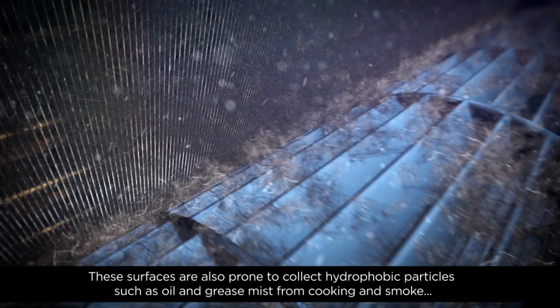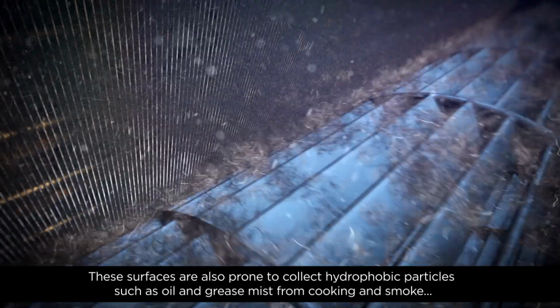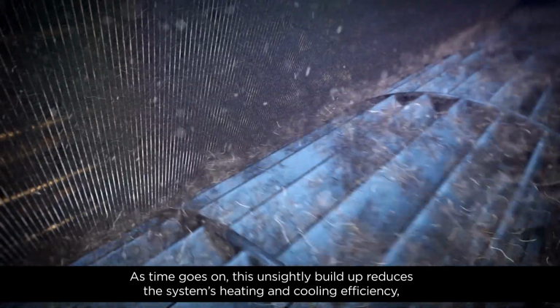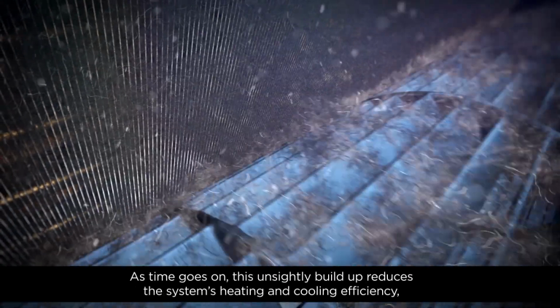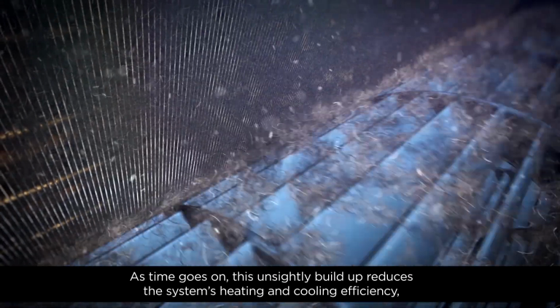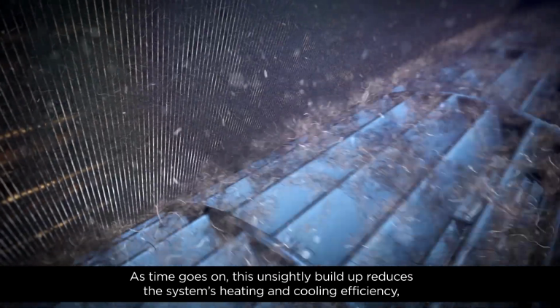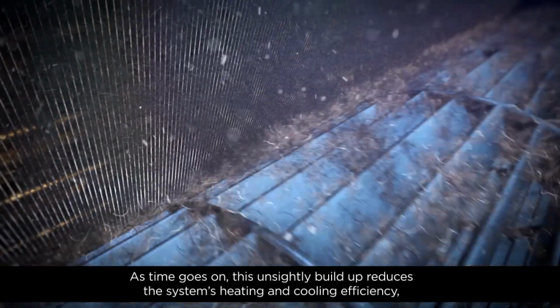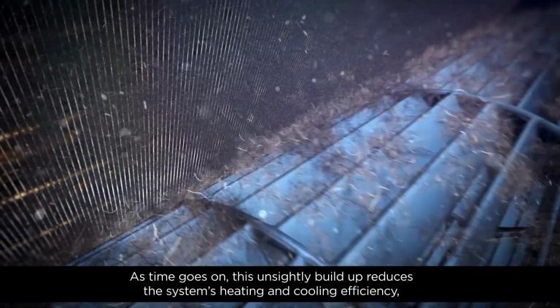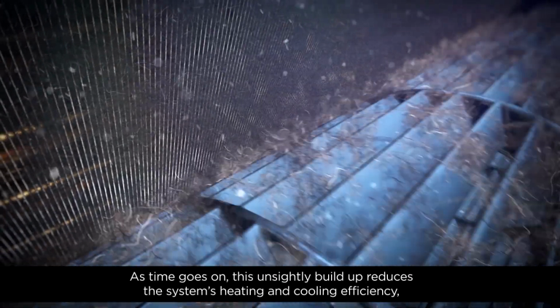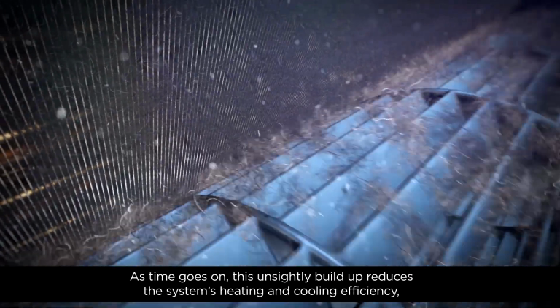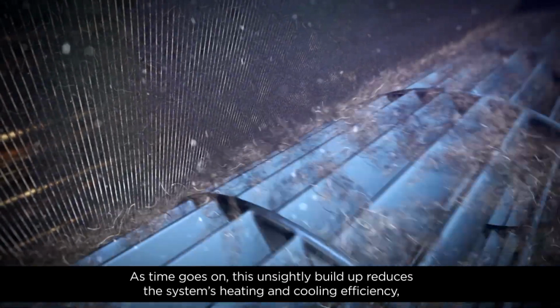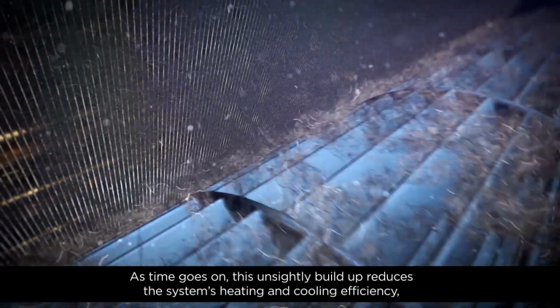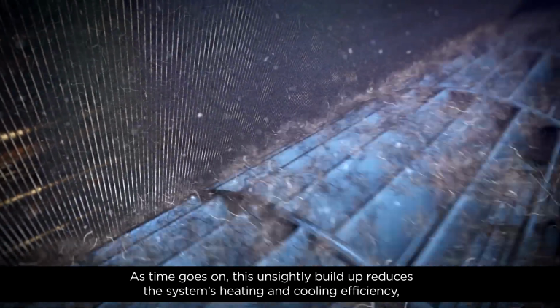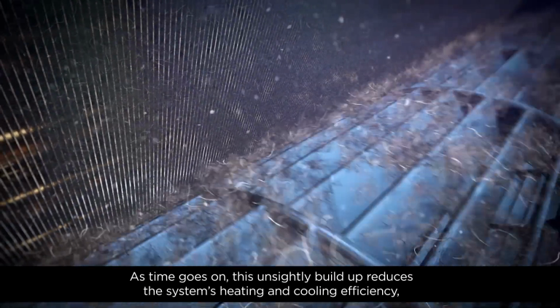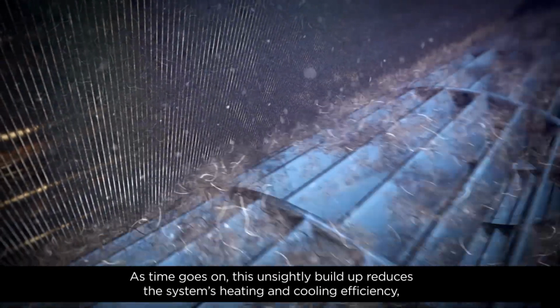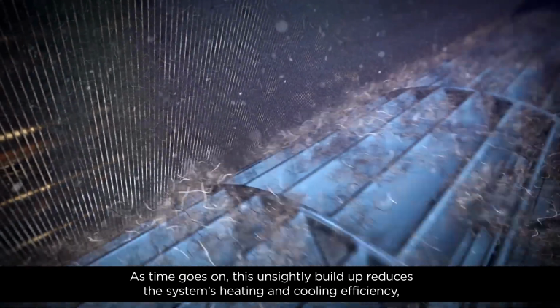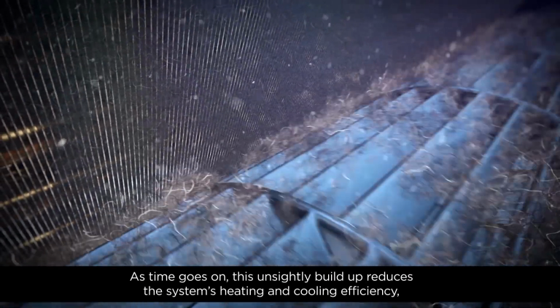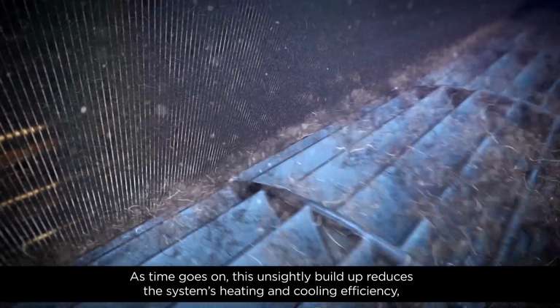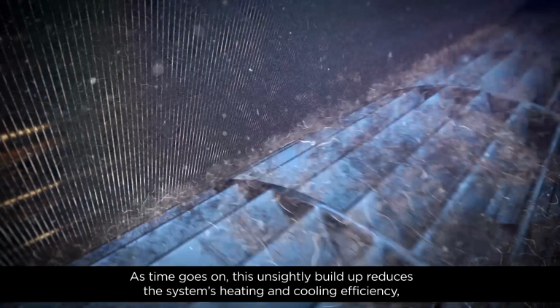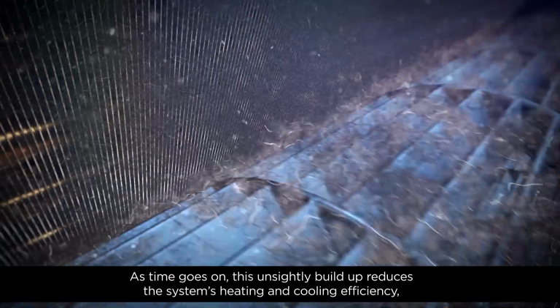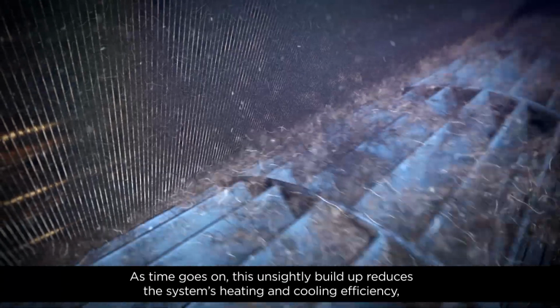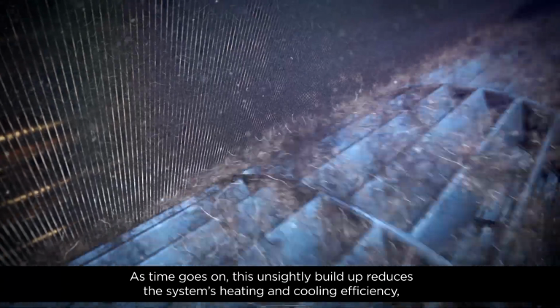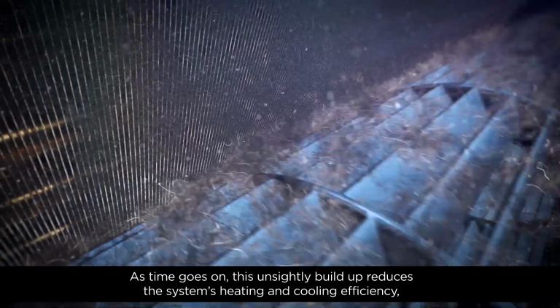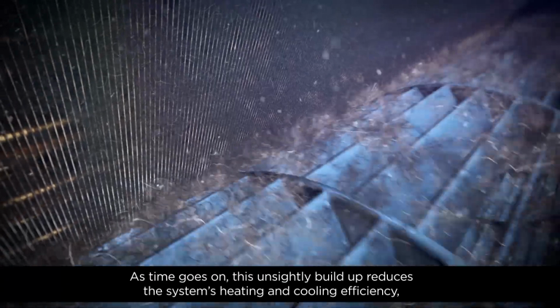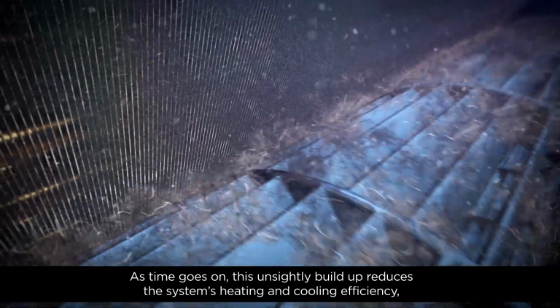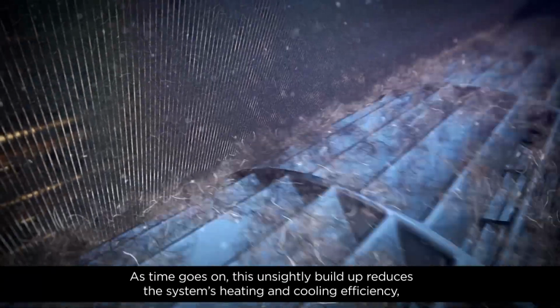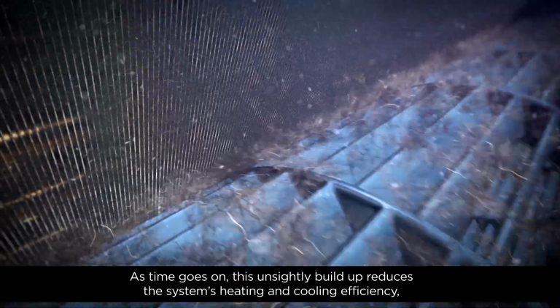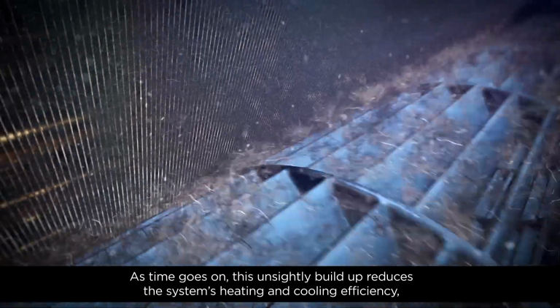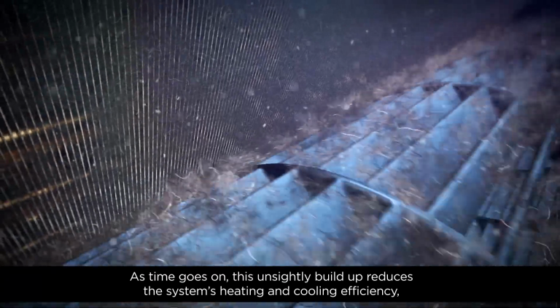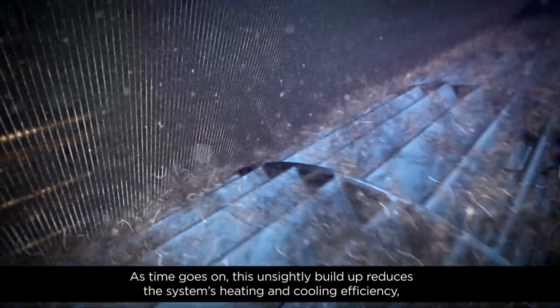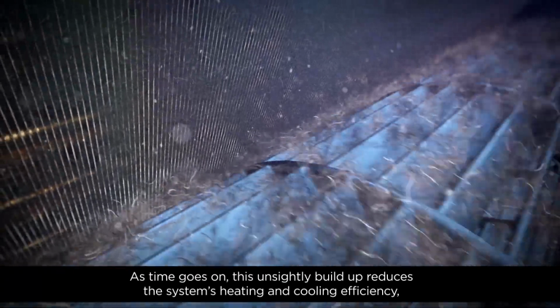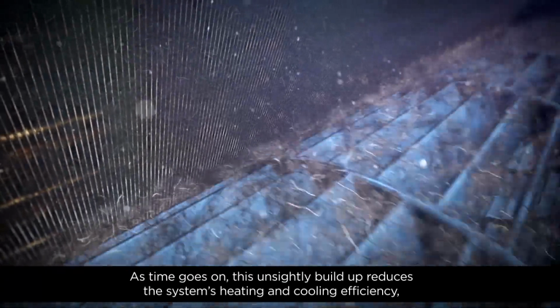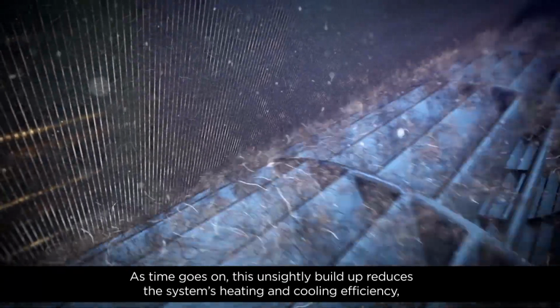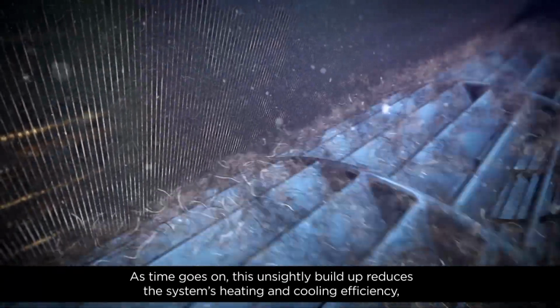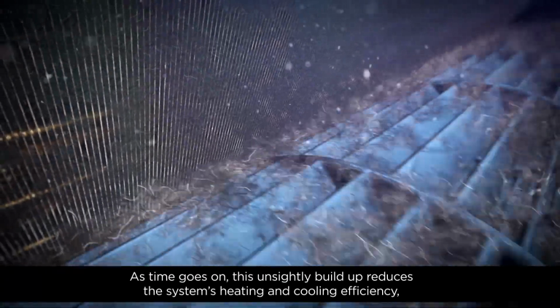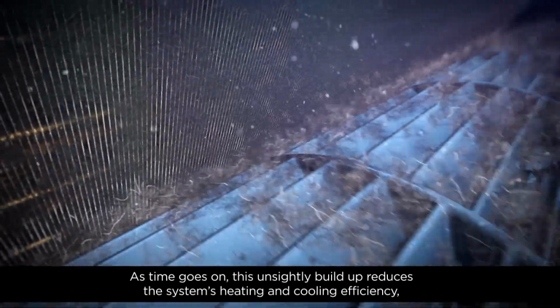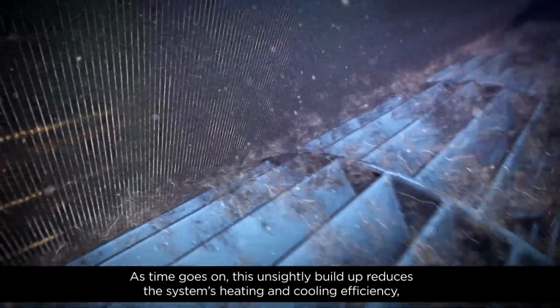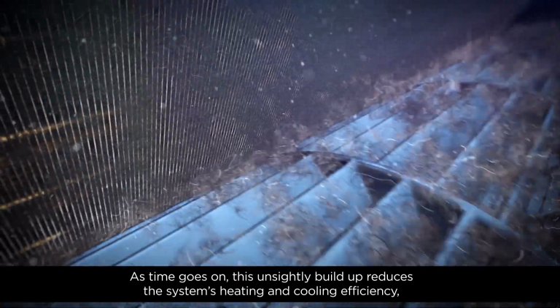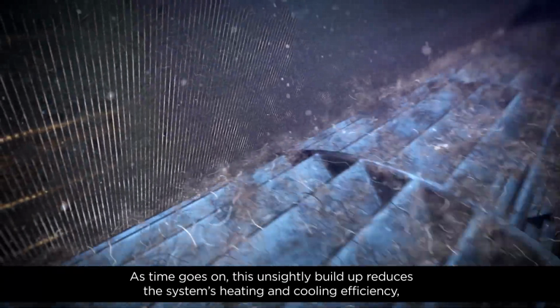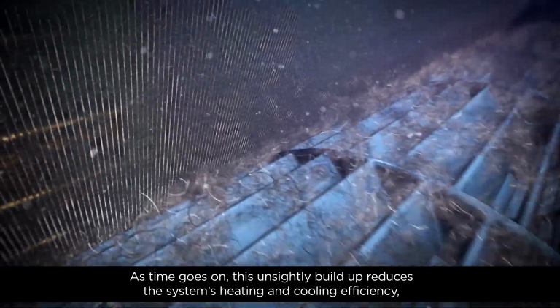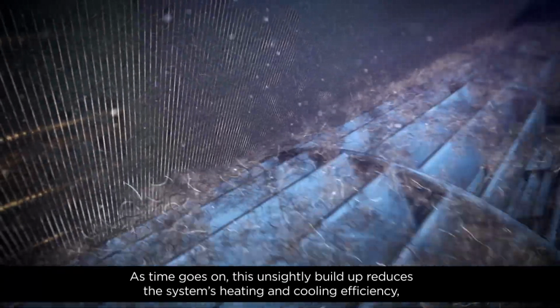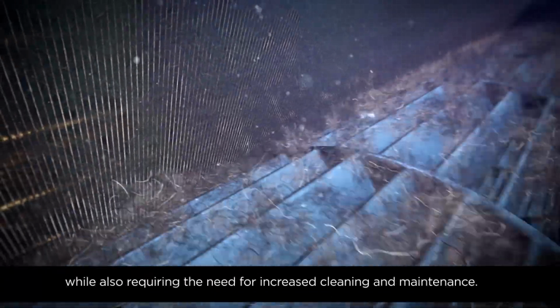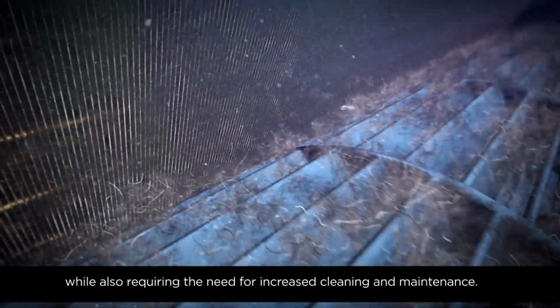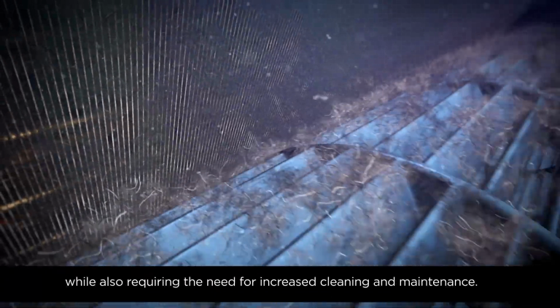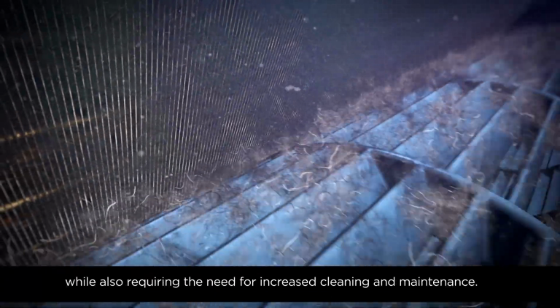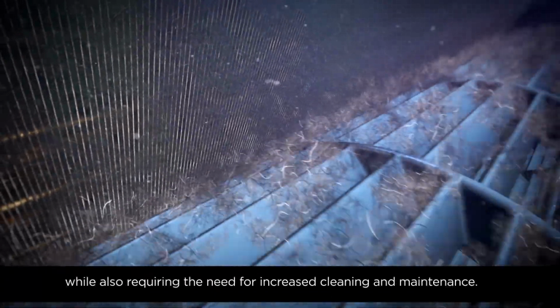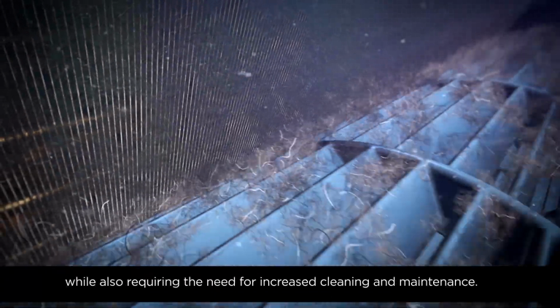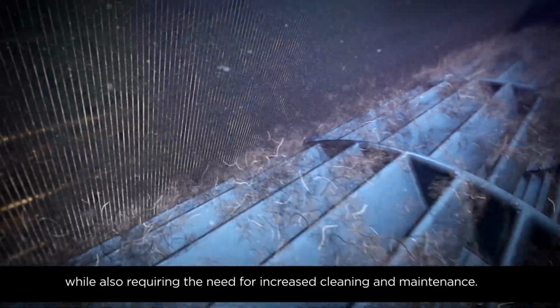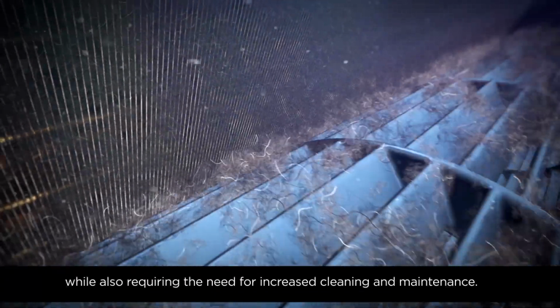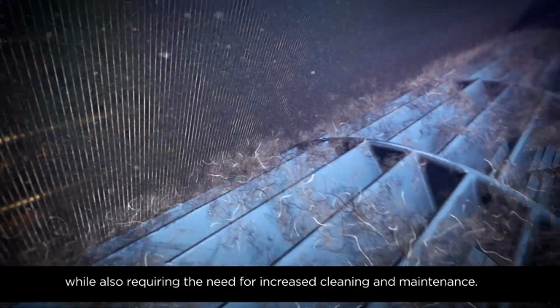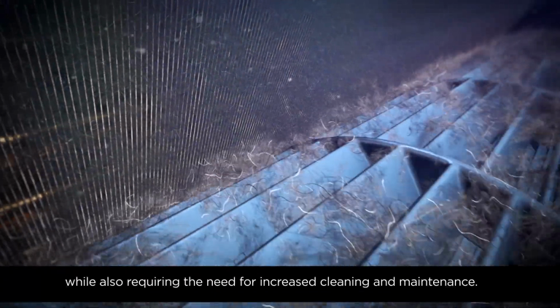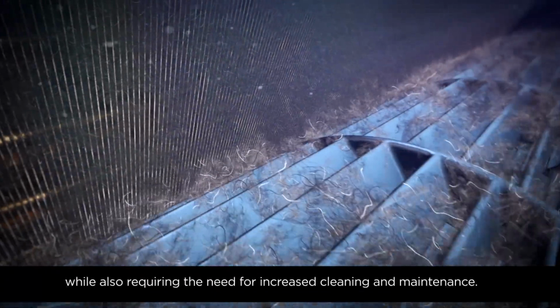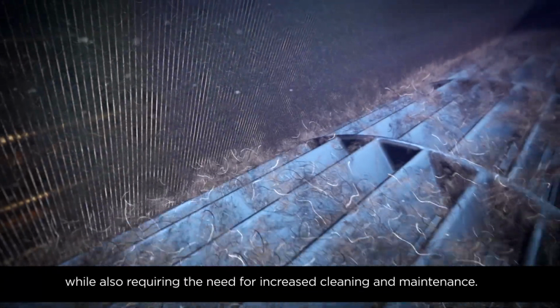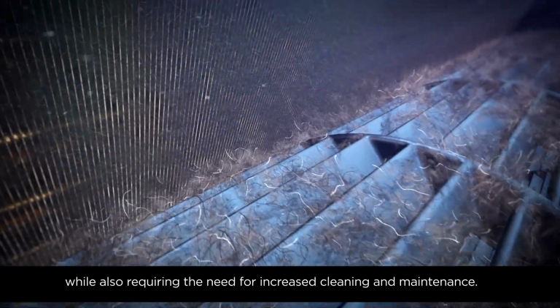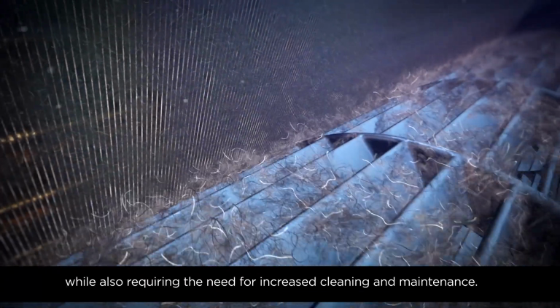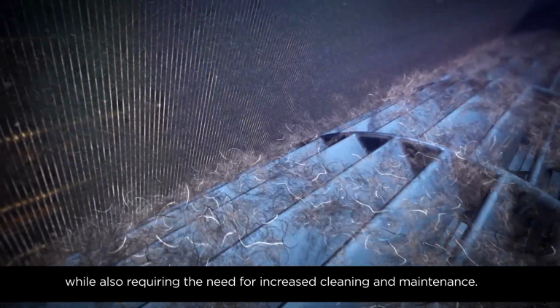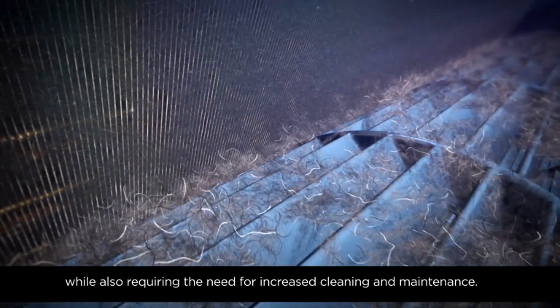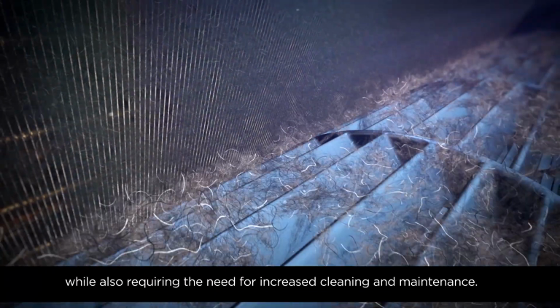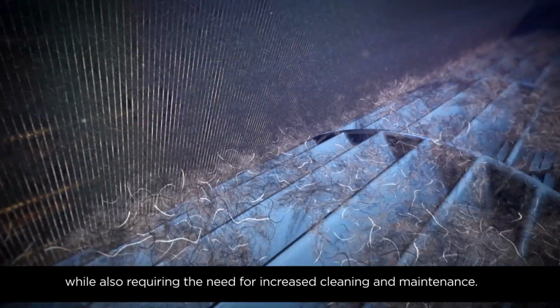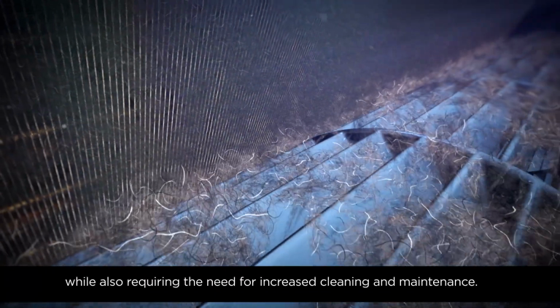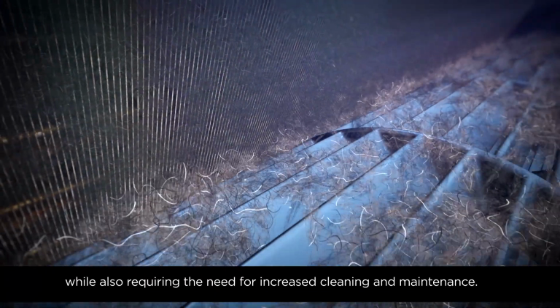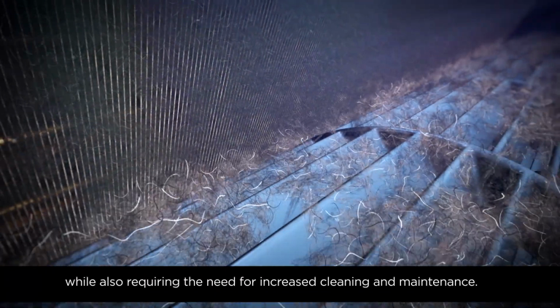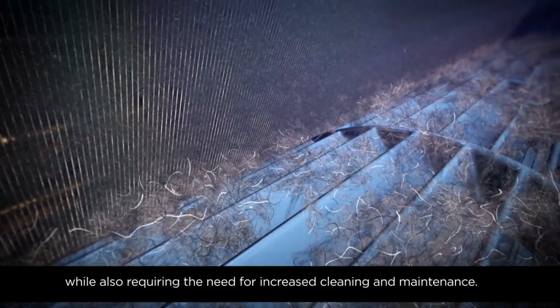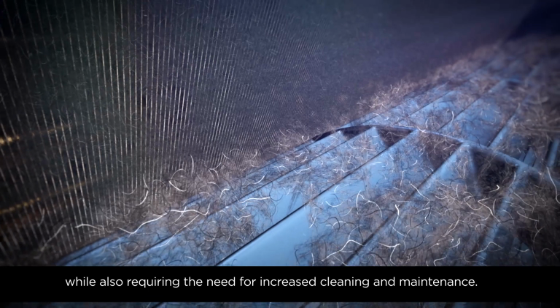As time goes on, this unsightly build-up reduces the system's heating and cooling efficiency, while also requiring the need for increased cleaning and maintenance.